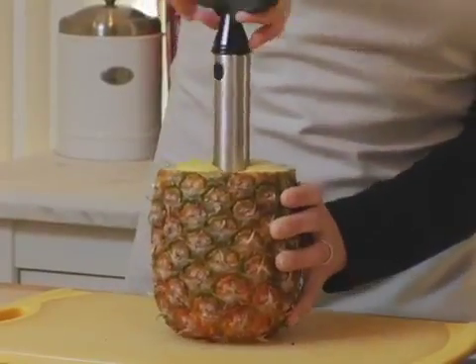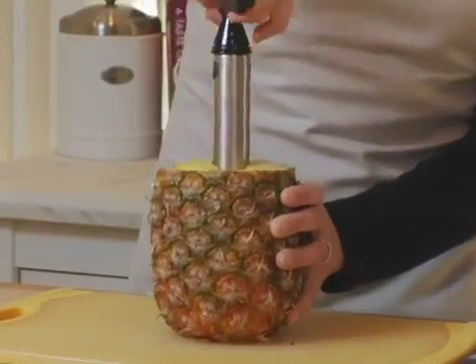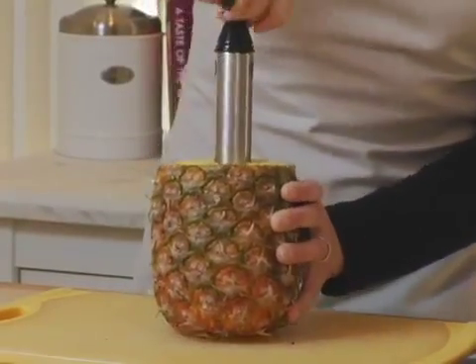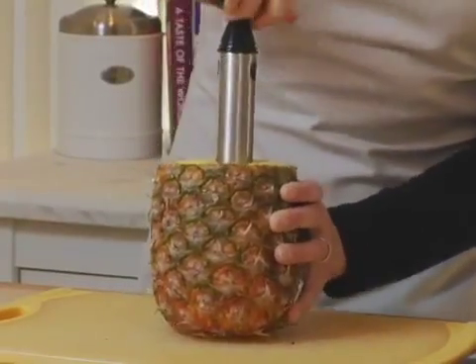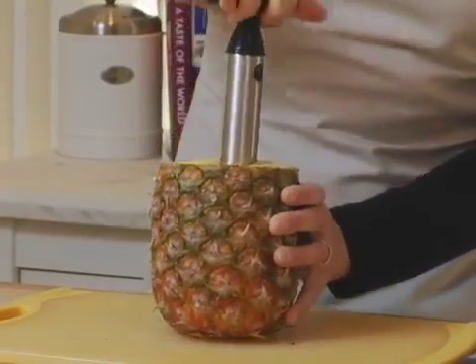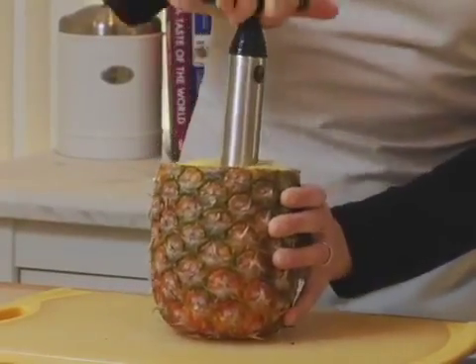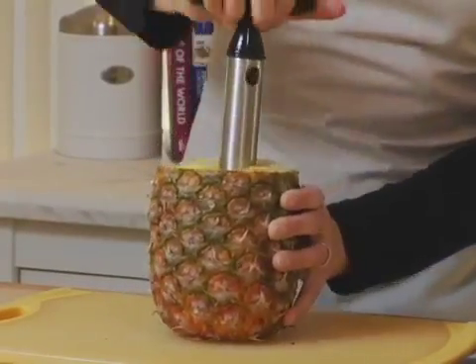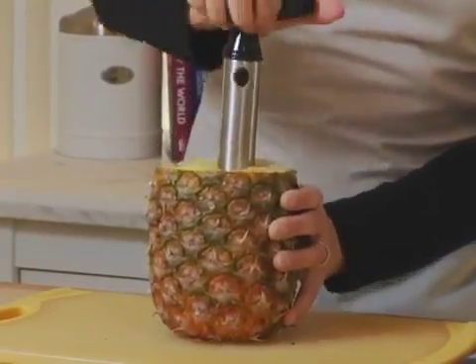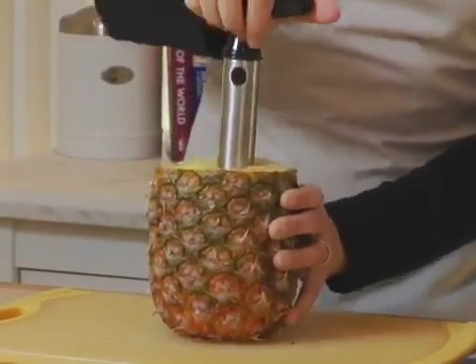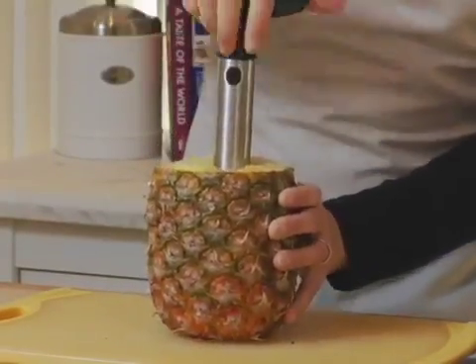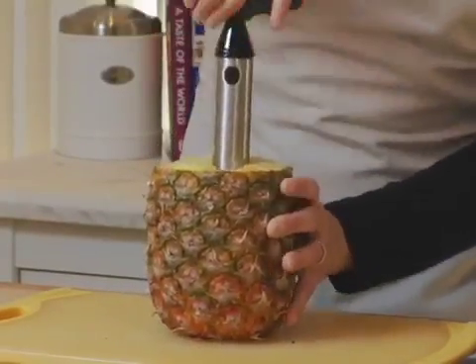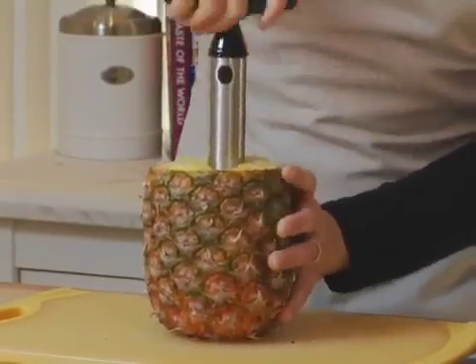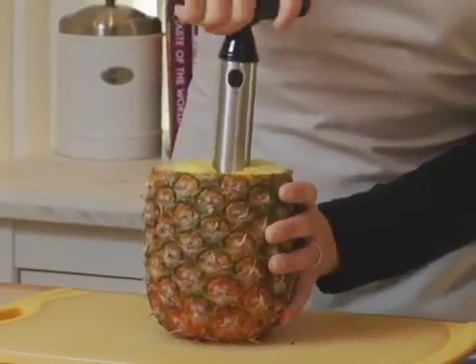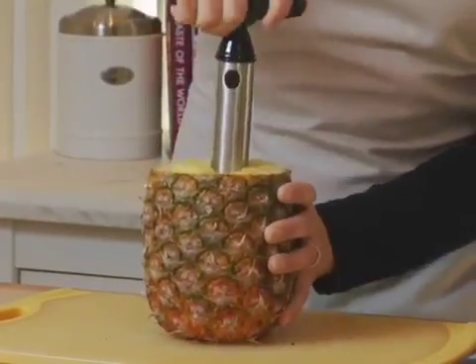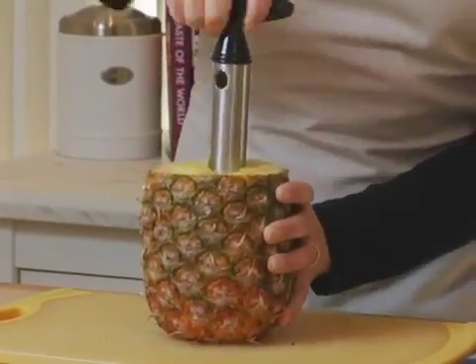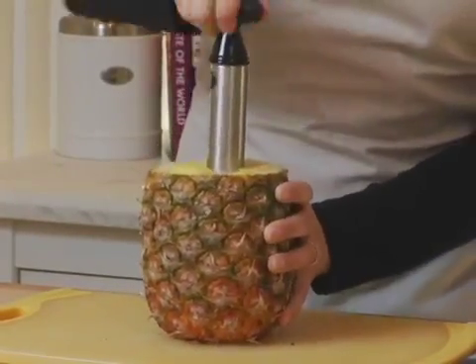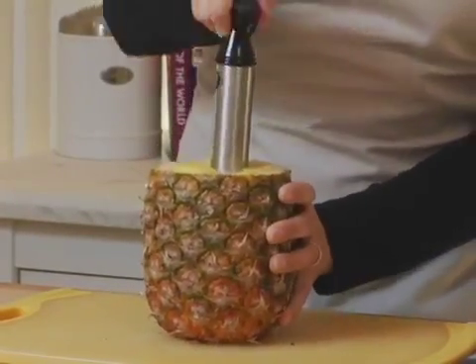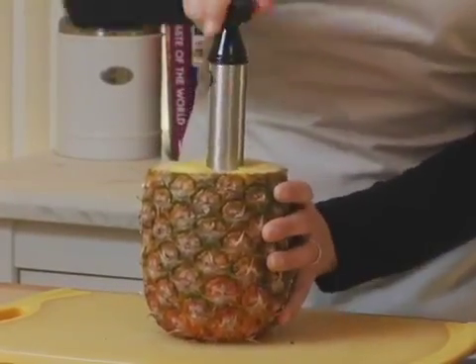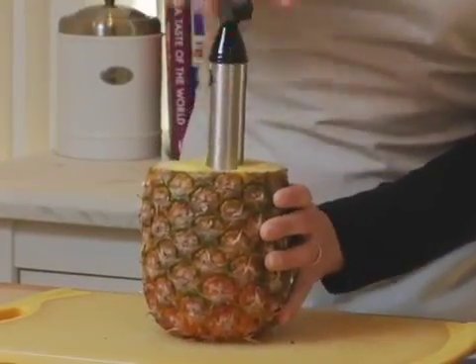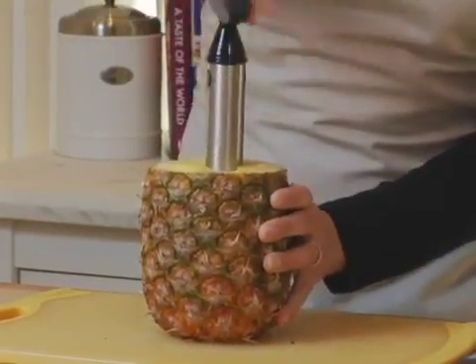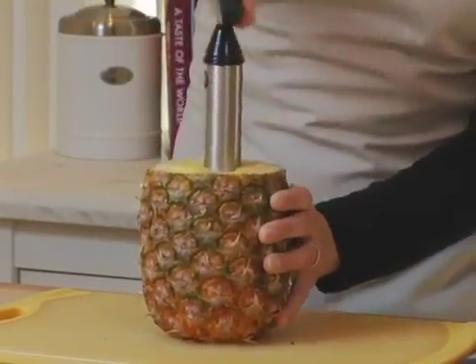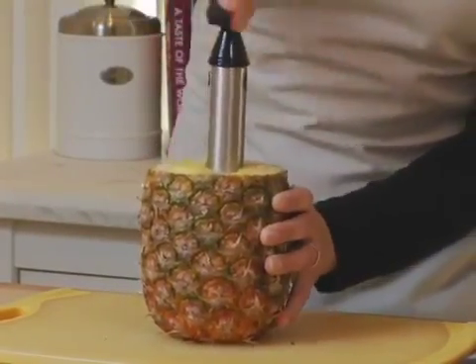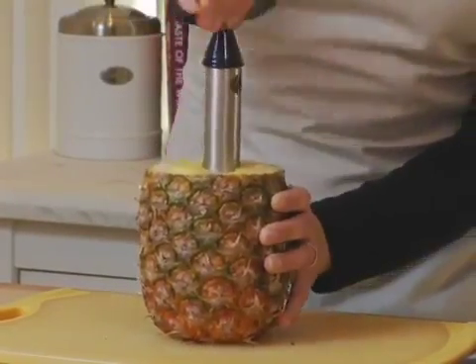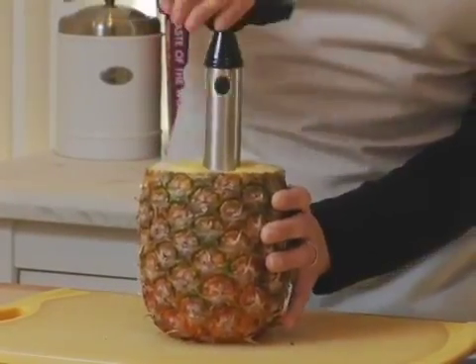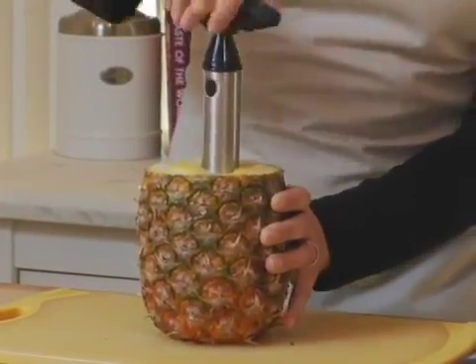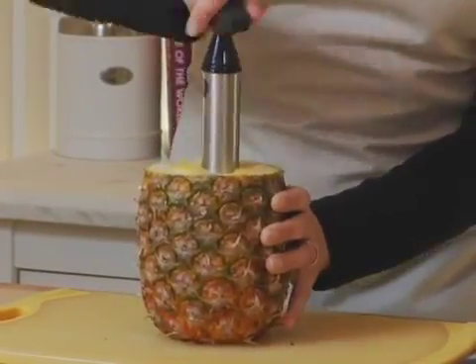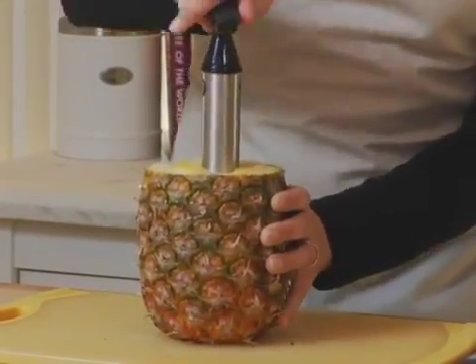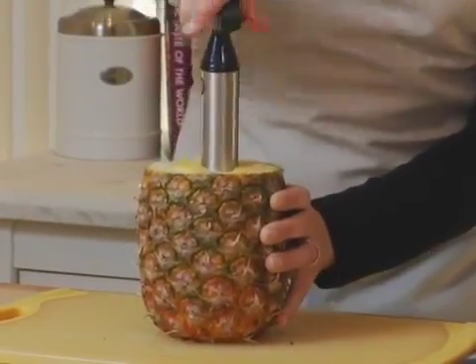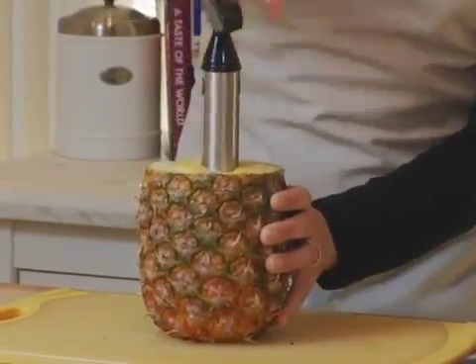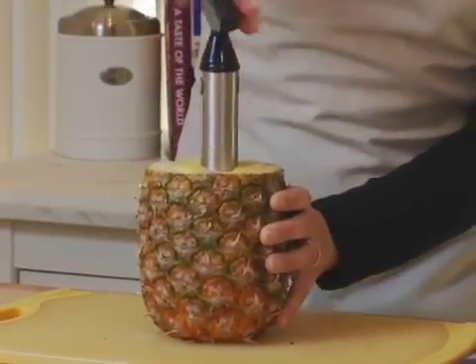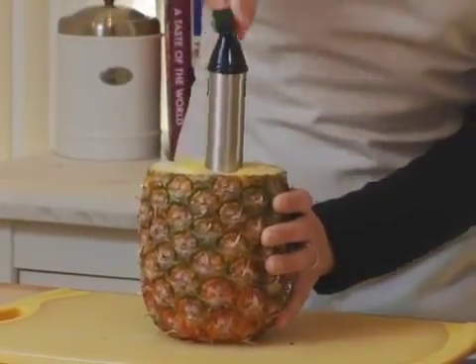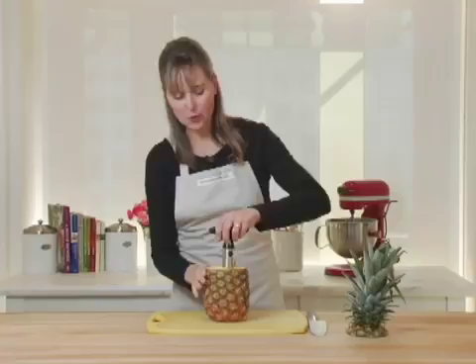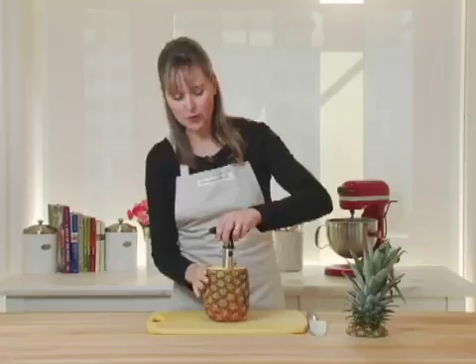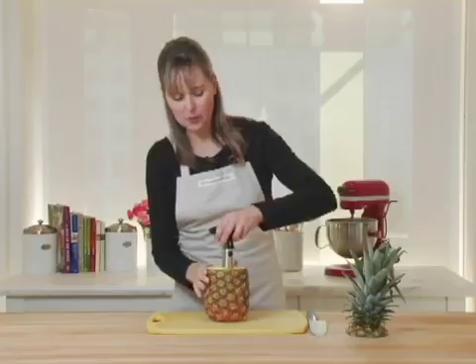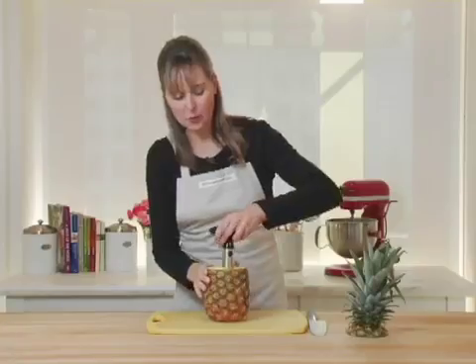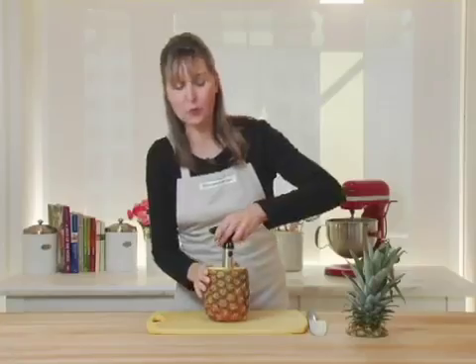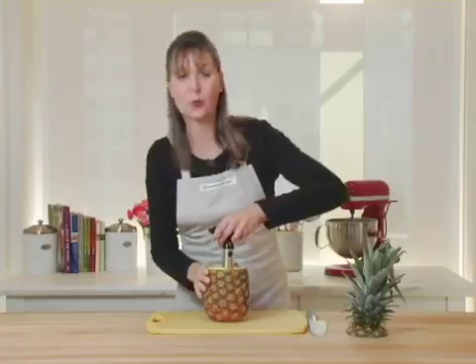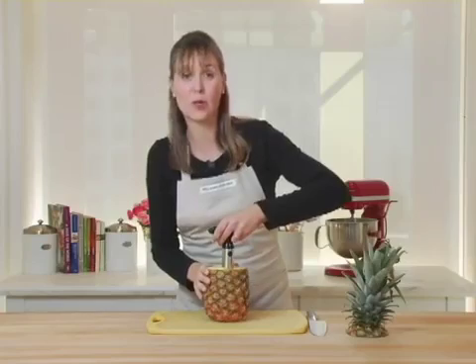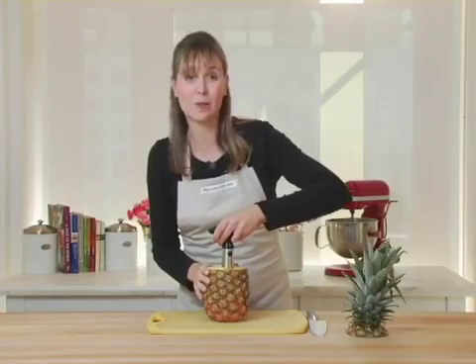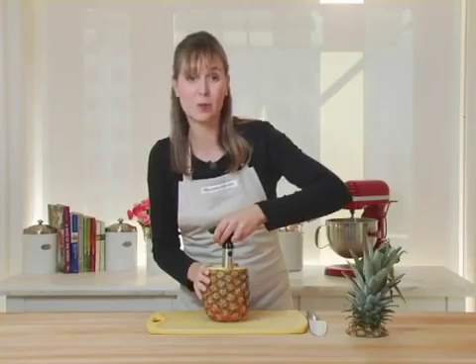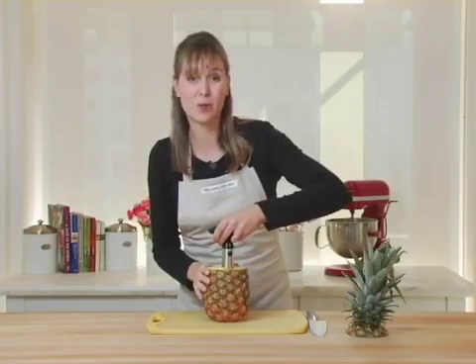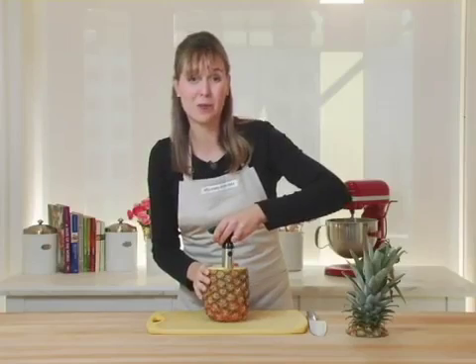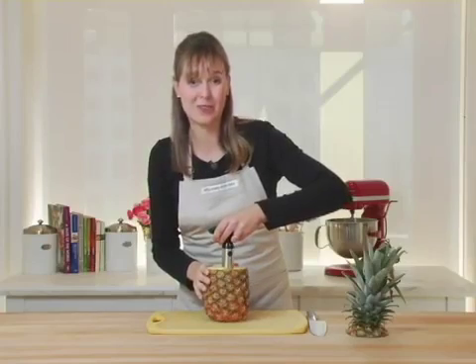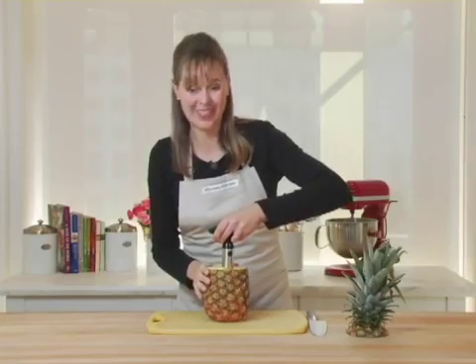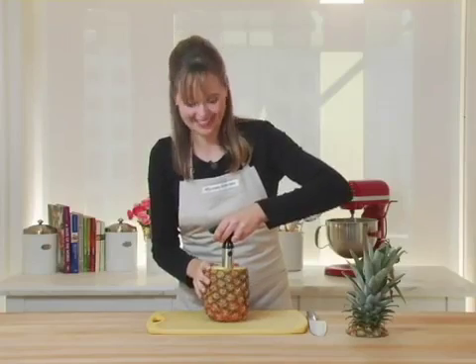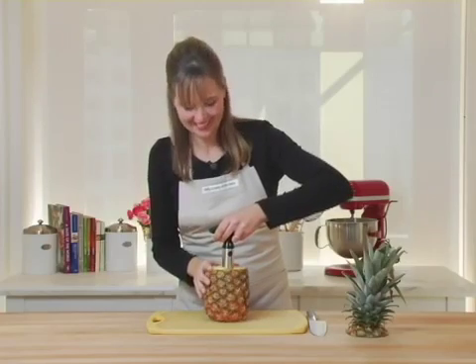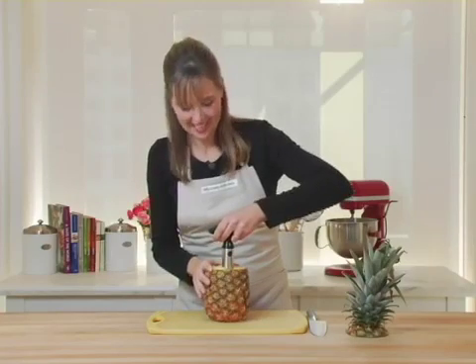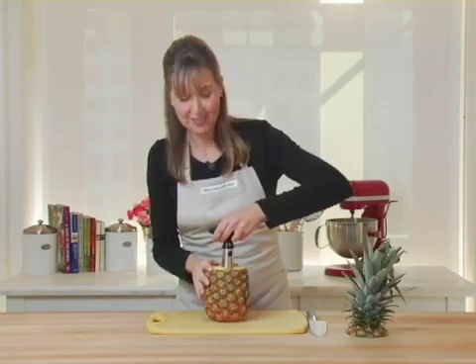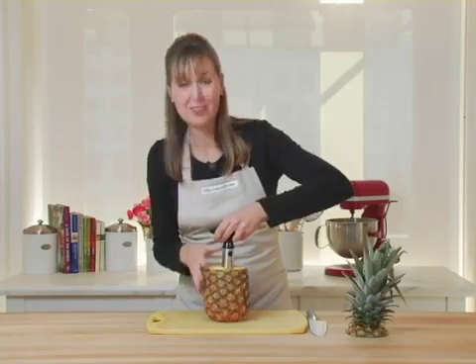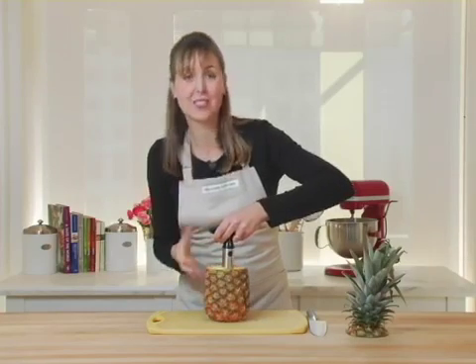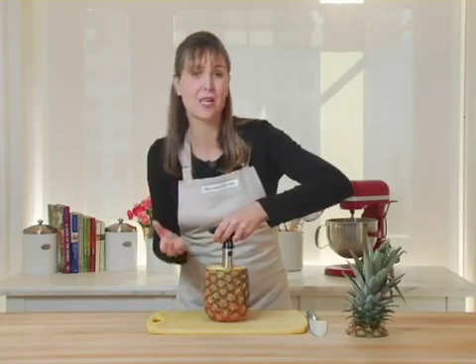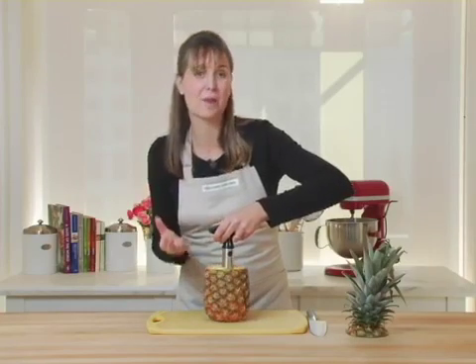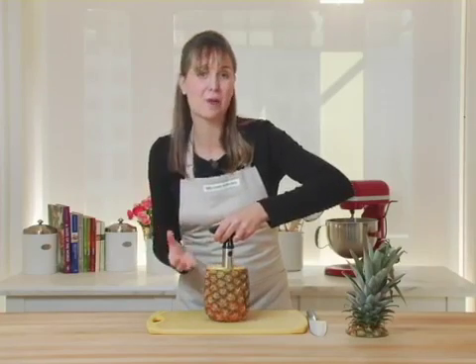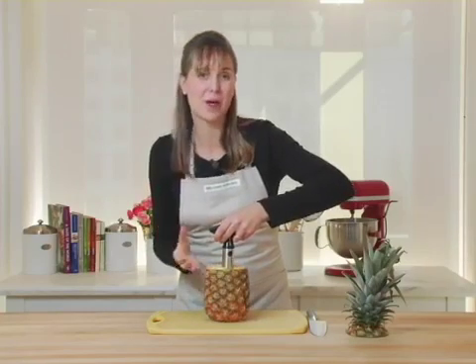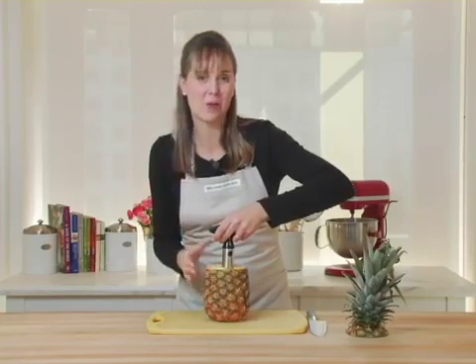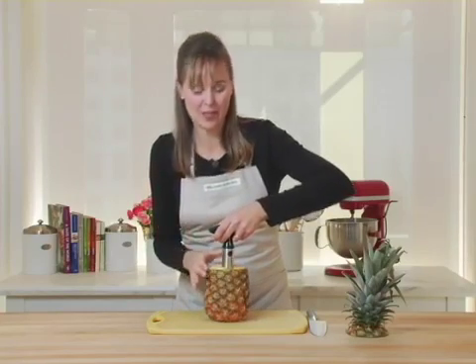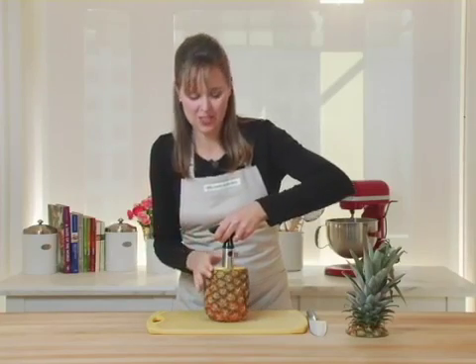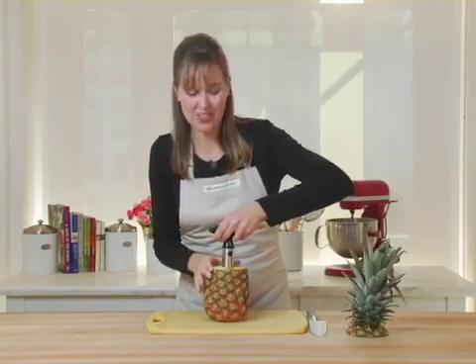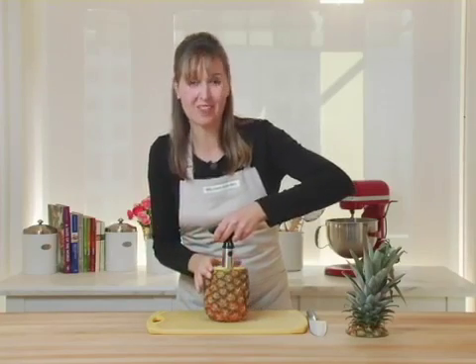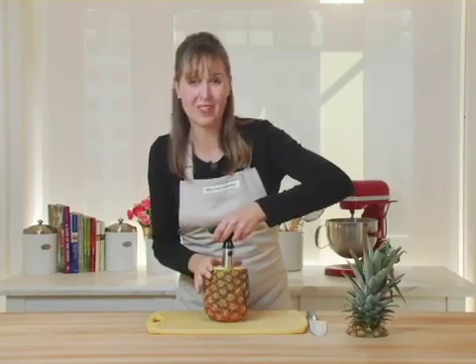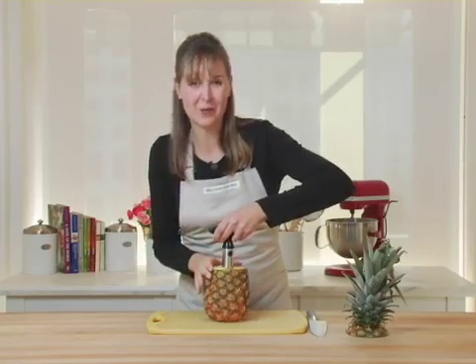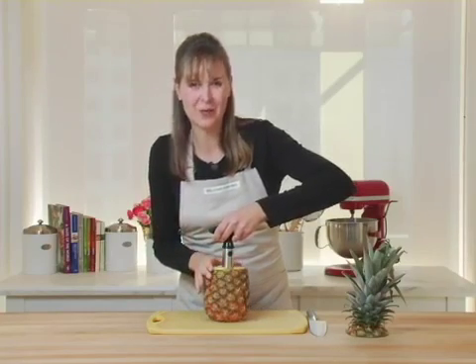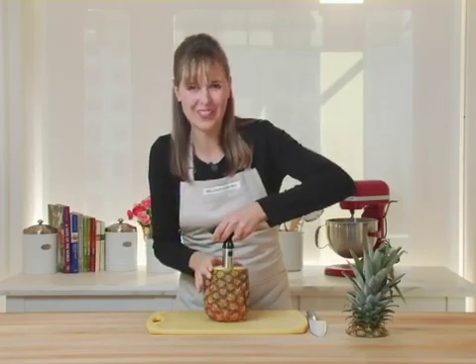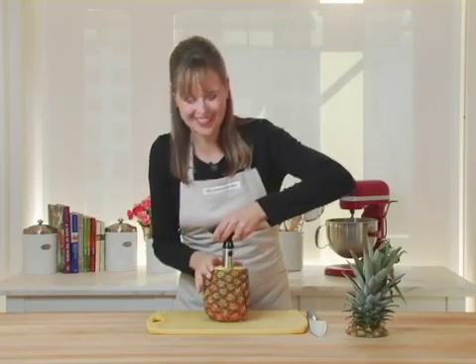I'm just going to keep twisting until I get close to the bottom. Now I'm going to pull straight up to remove it, and if it doesn't come out right away just give it a little wiggle.